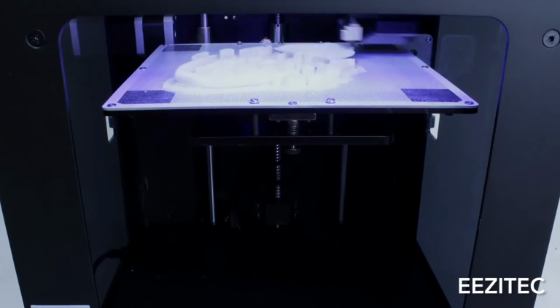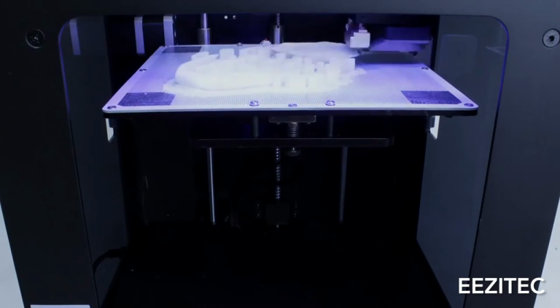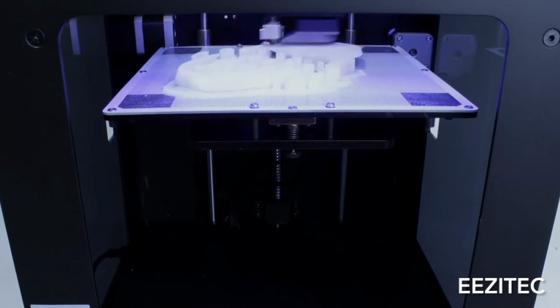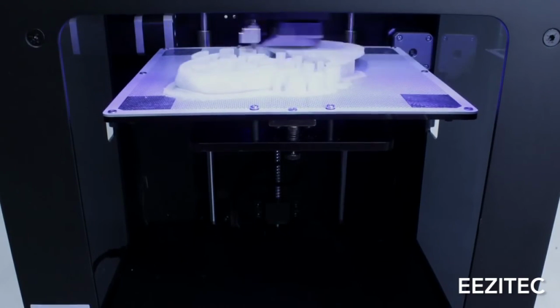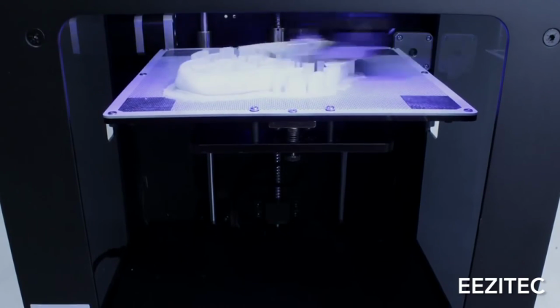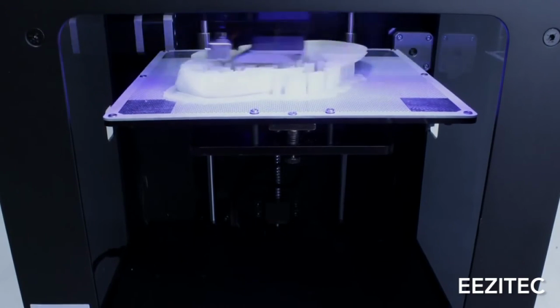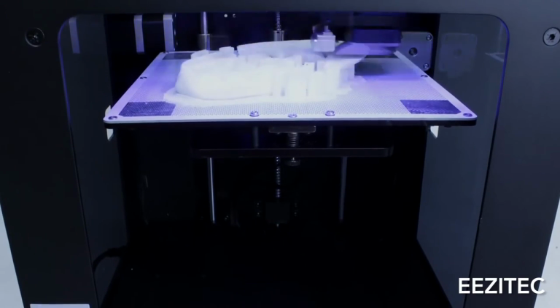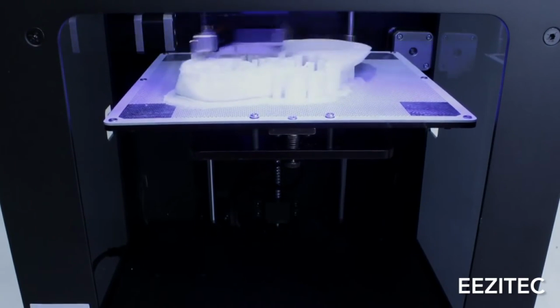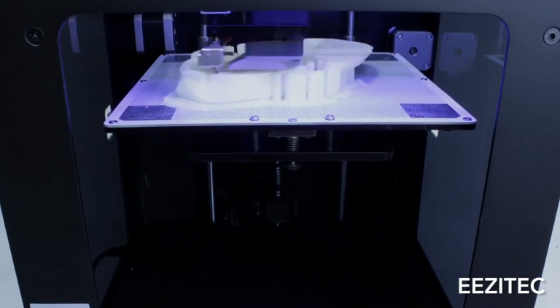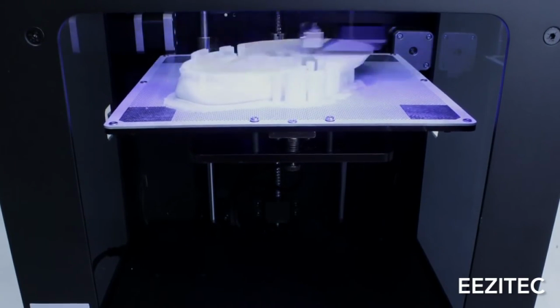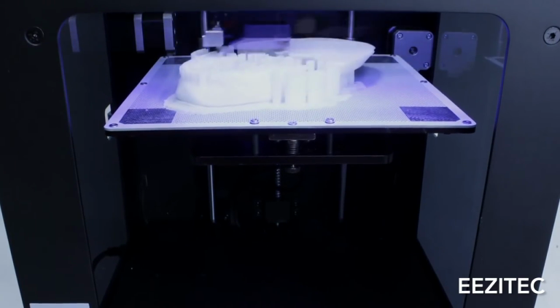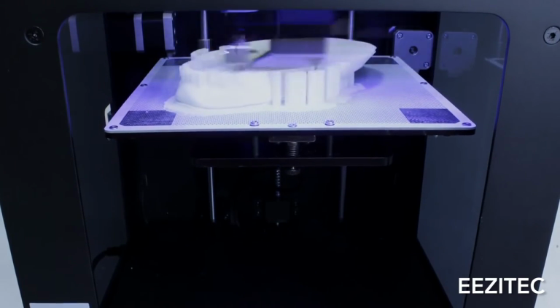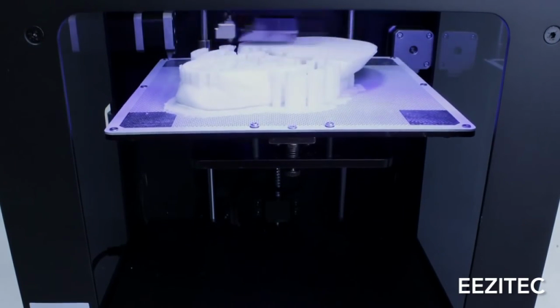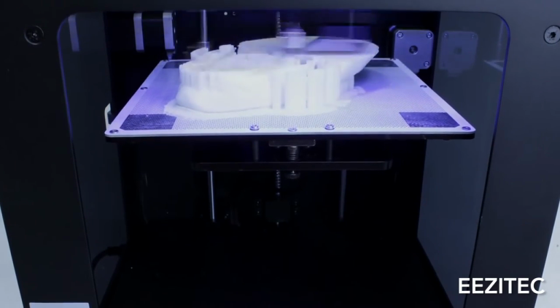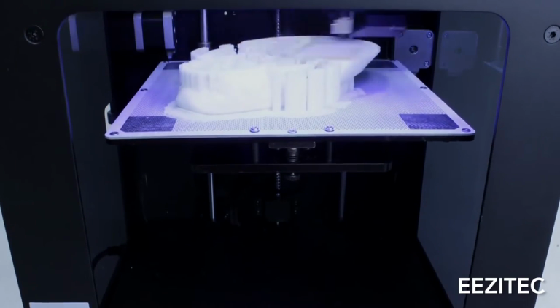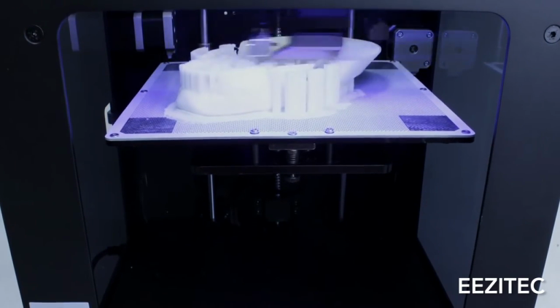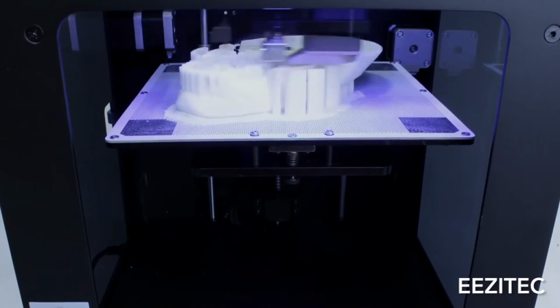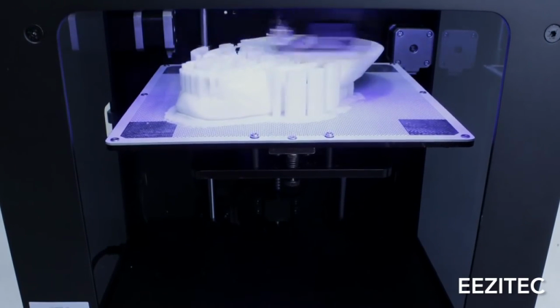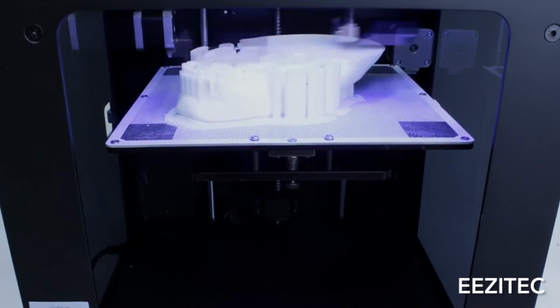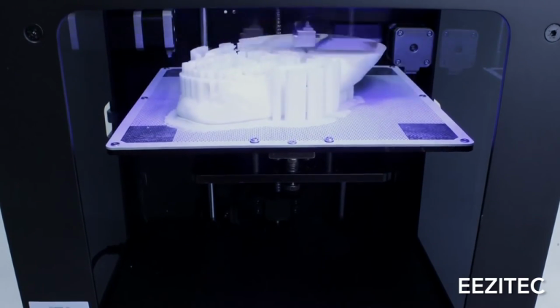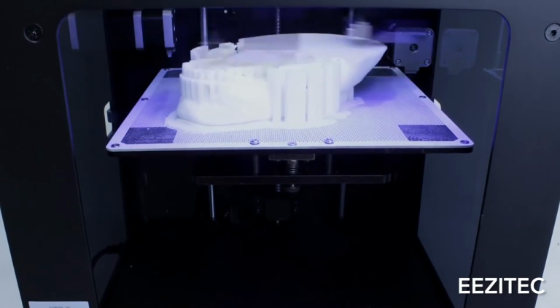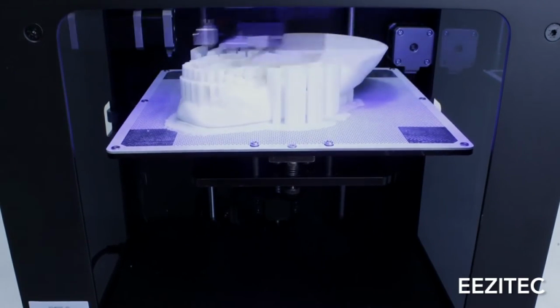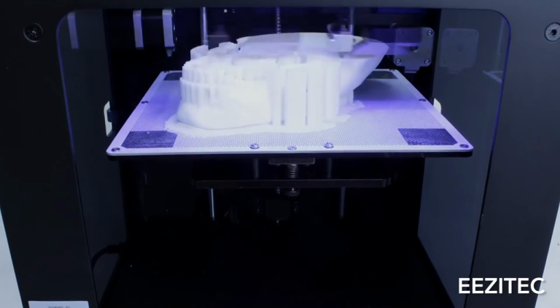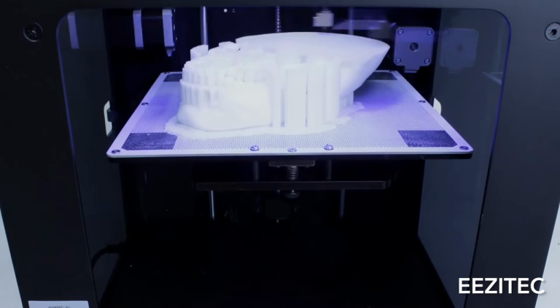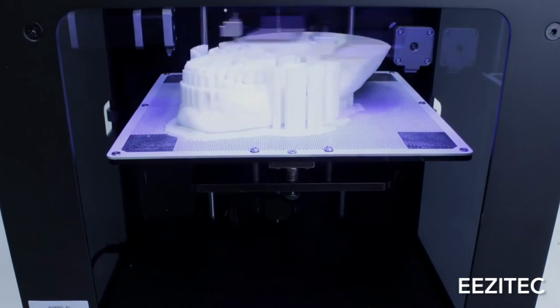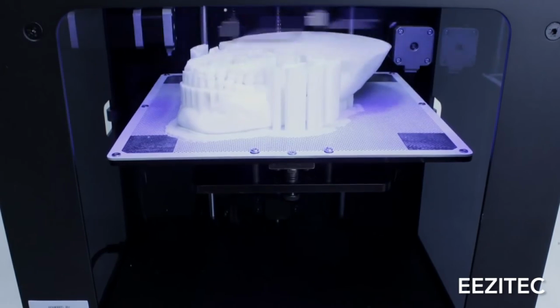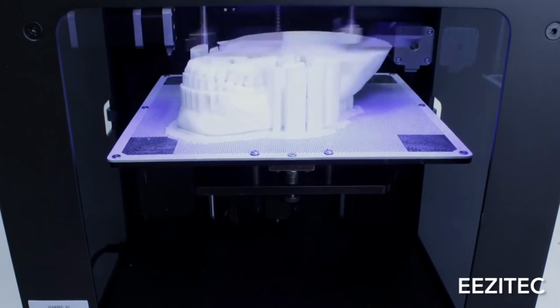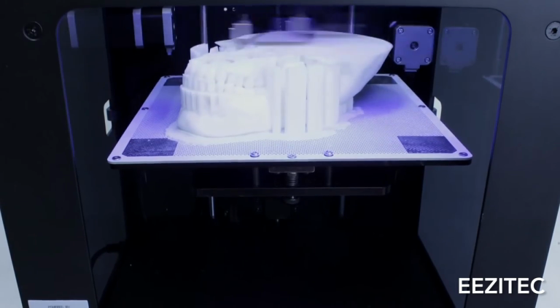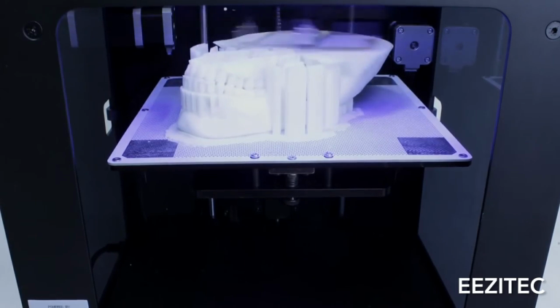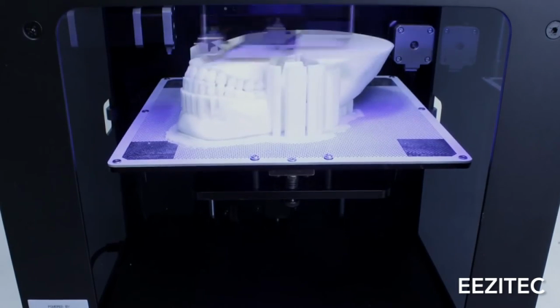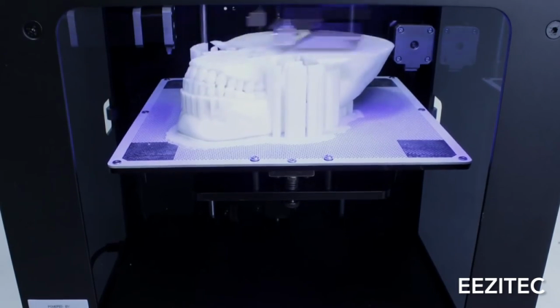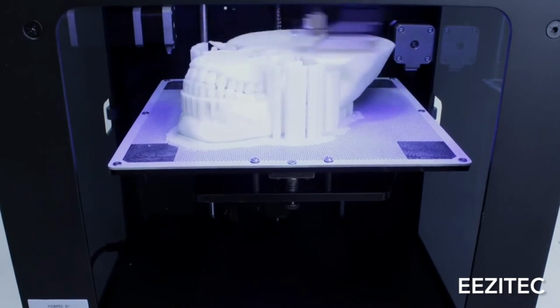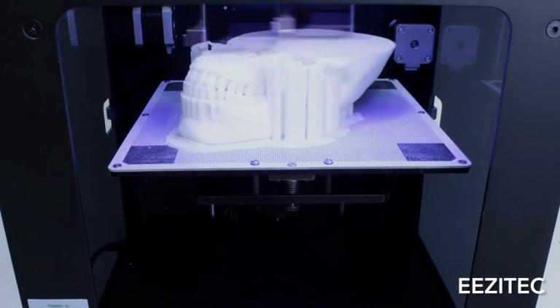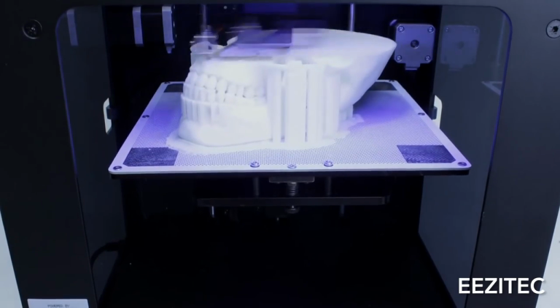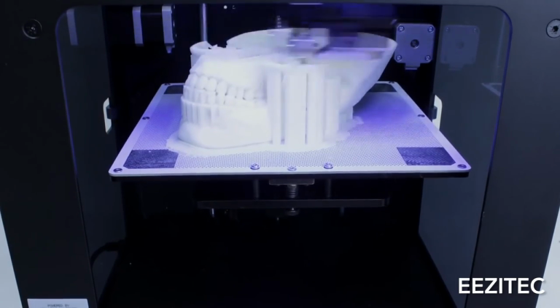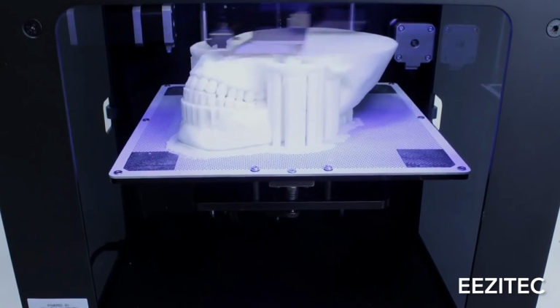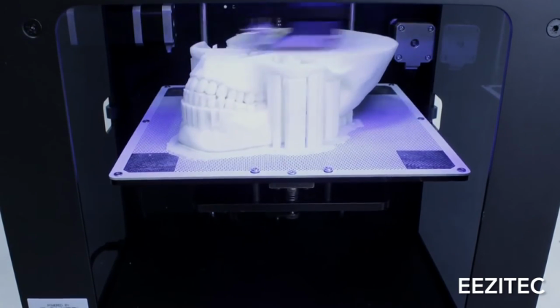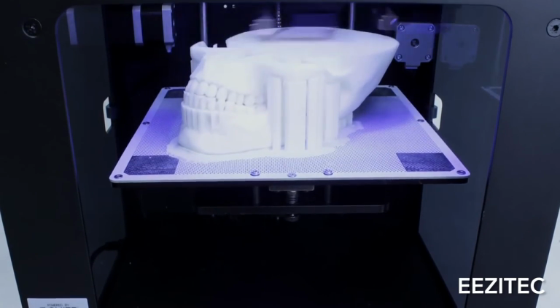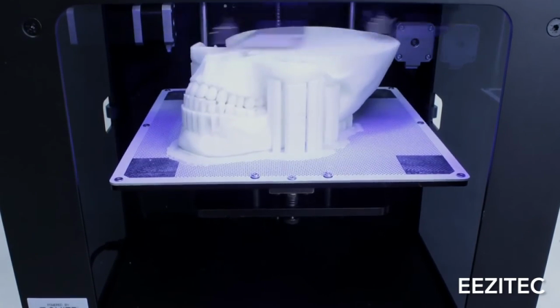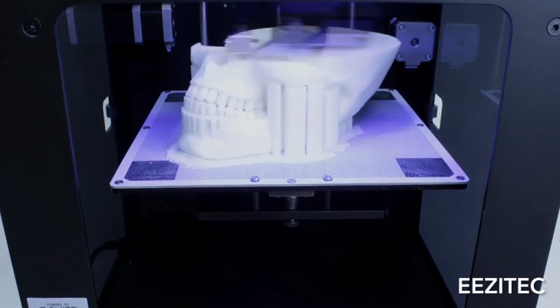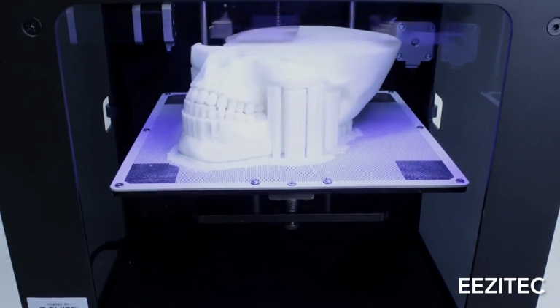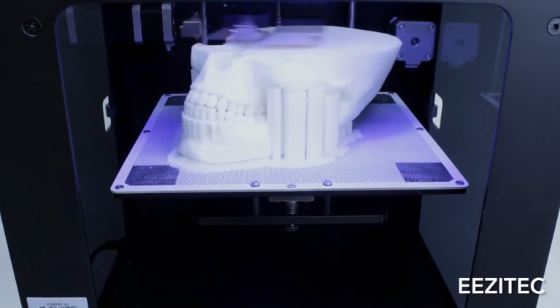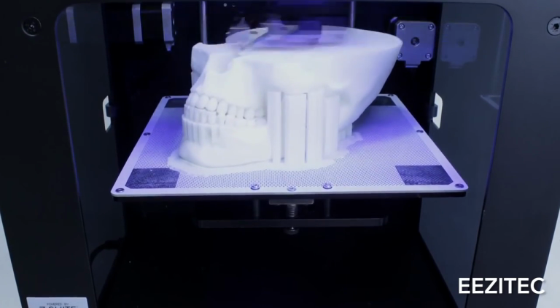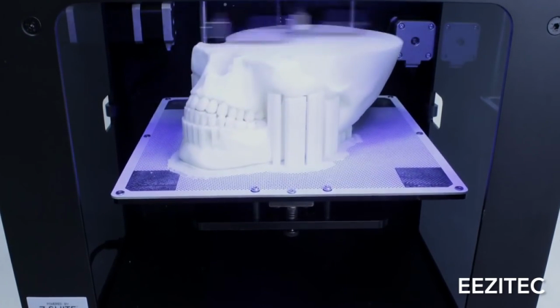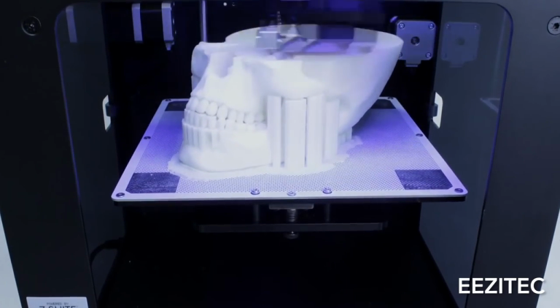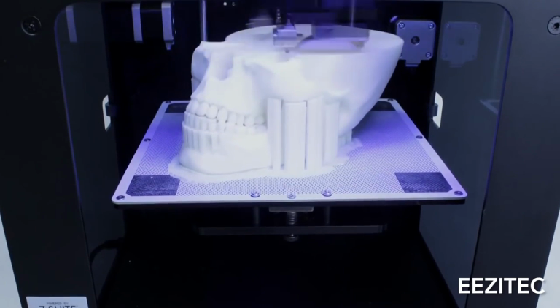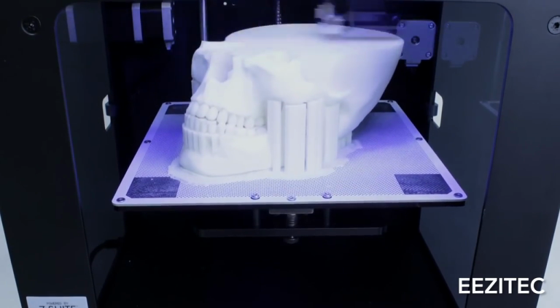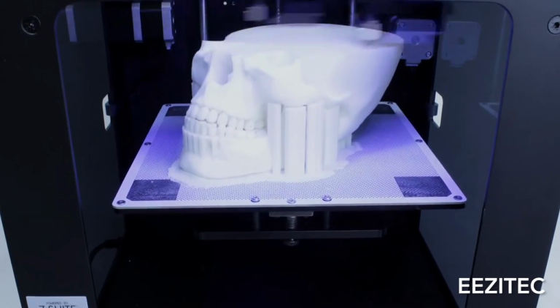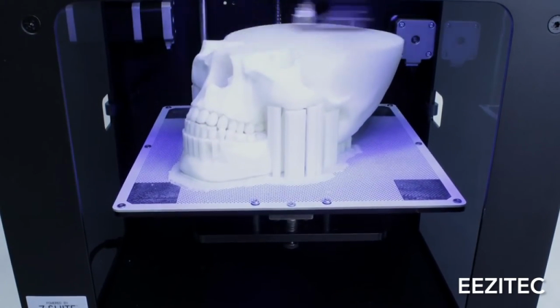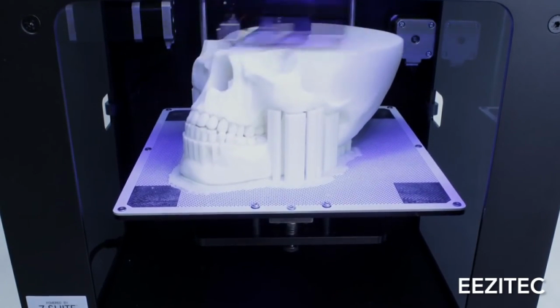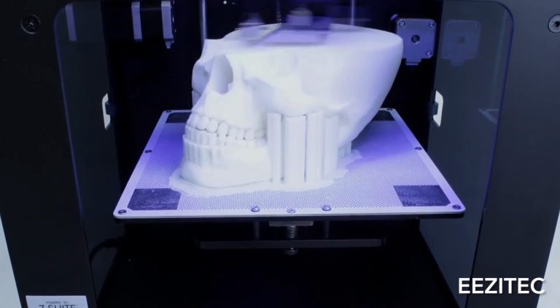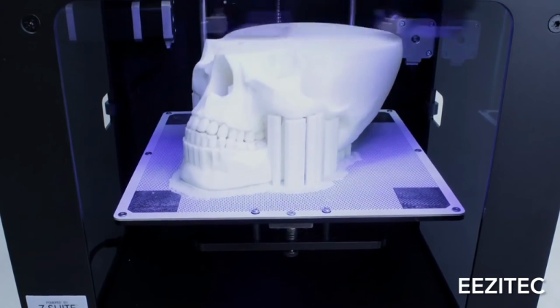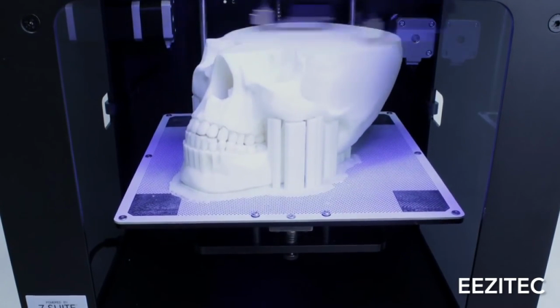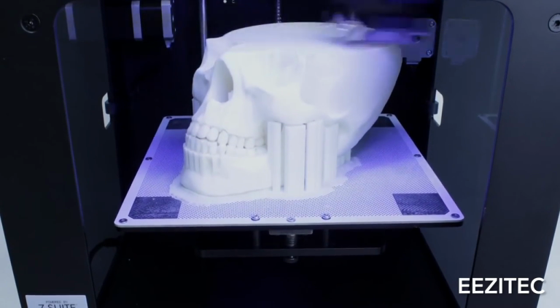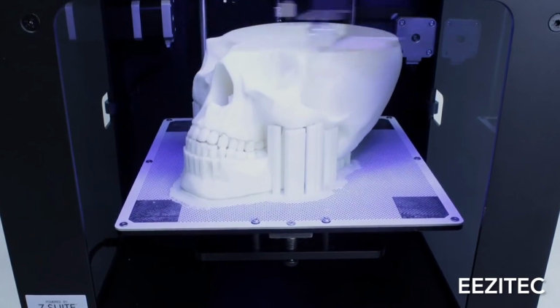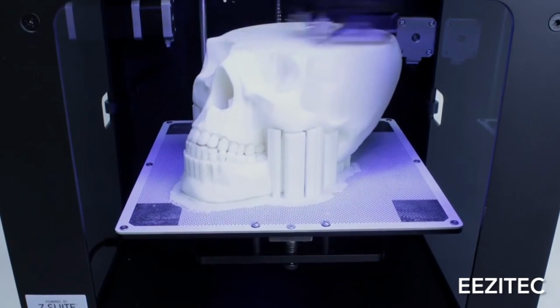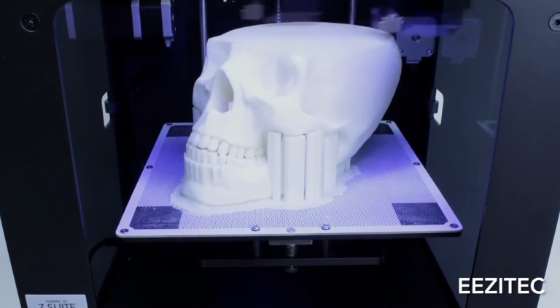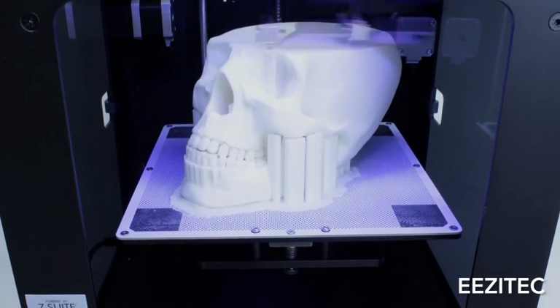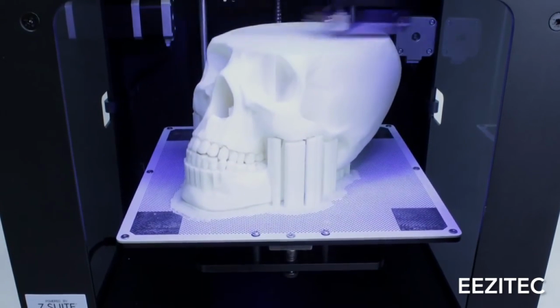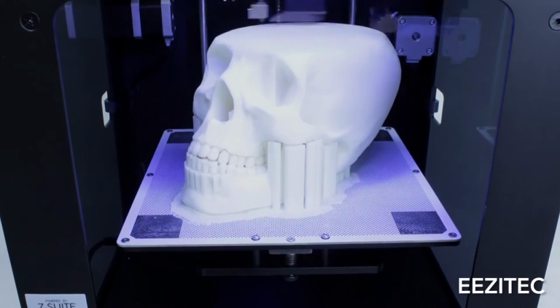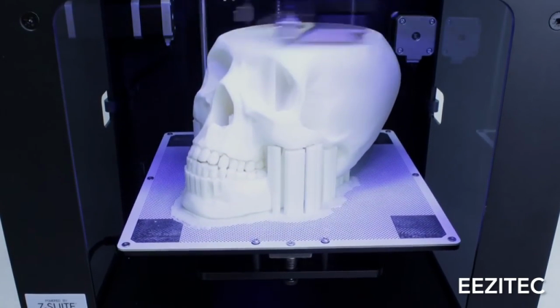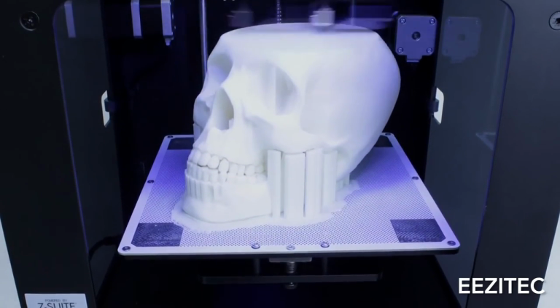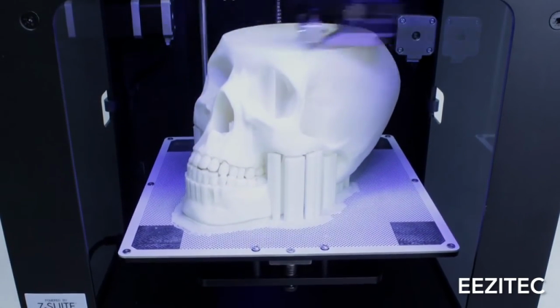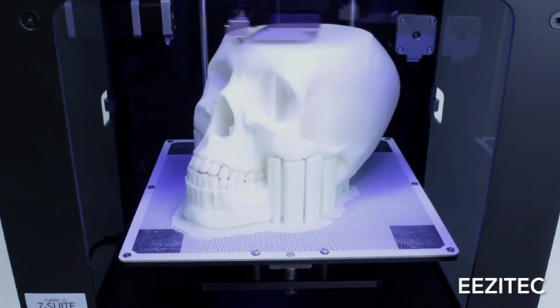Some slicers use a rectilinear pattern and others use more complex patterns, depending on your 3D printer and what slicer you're using.